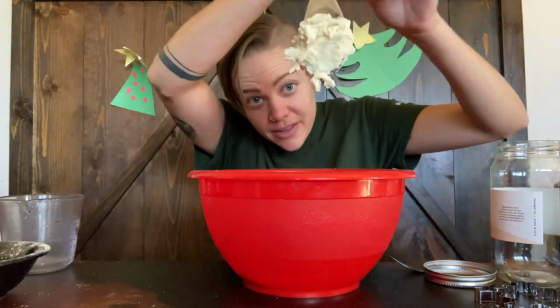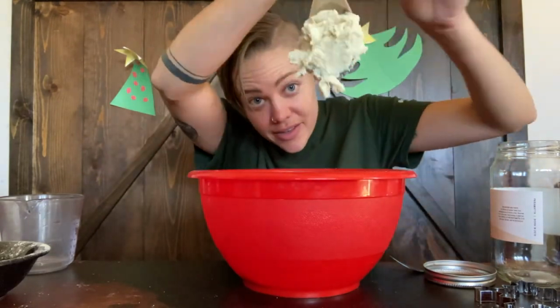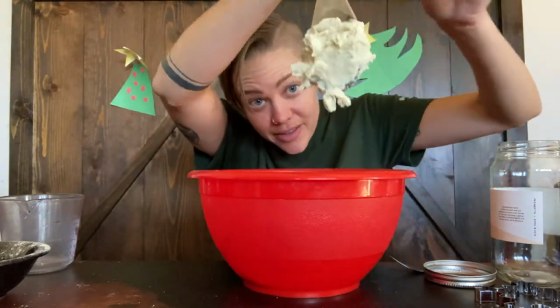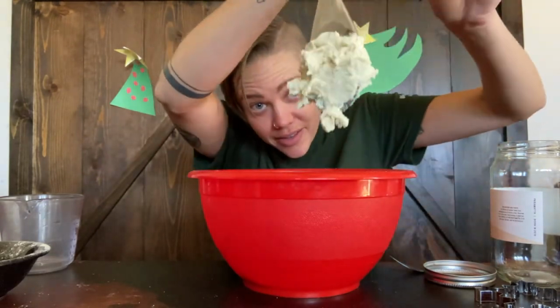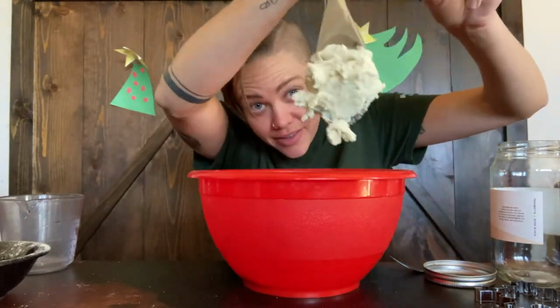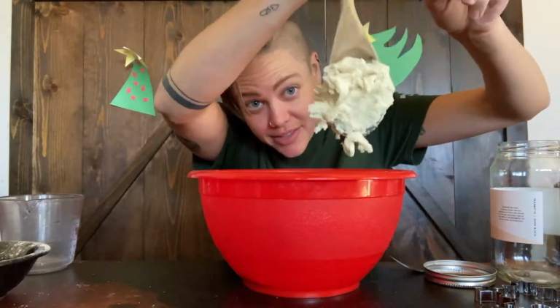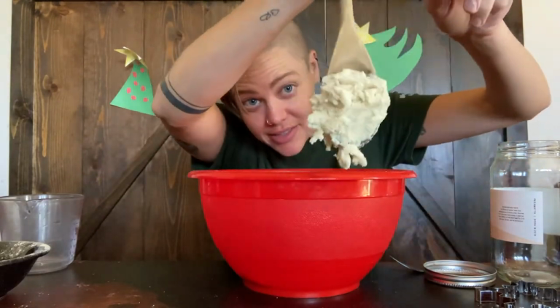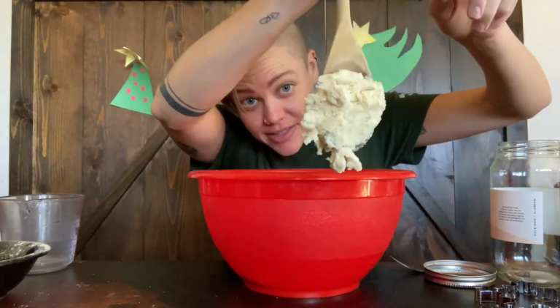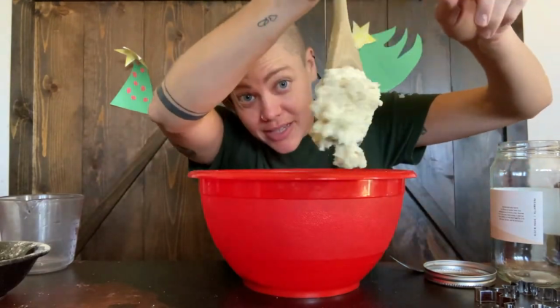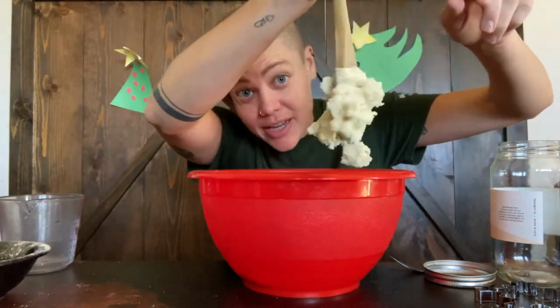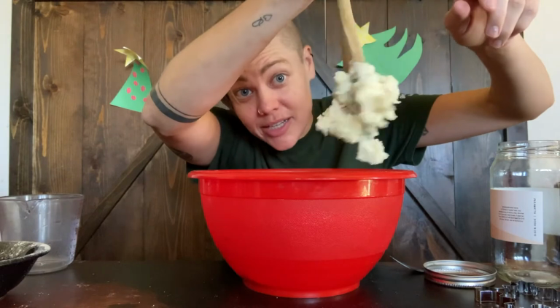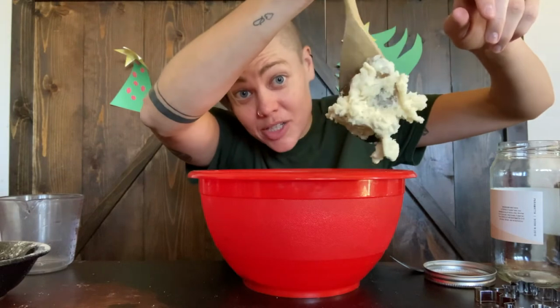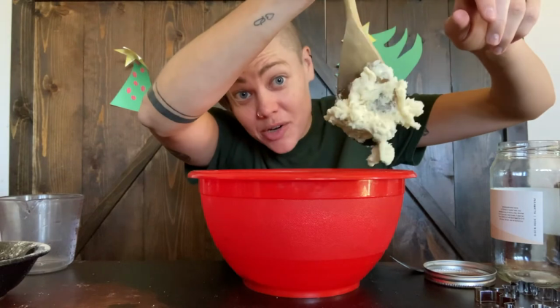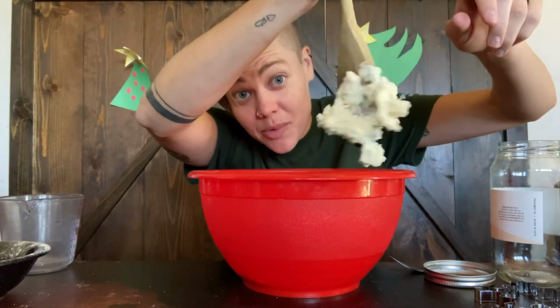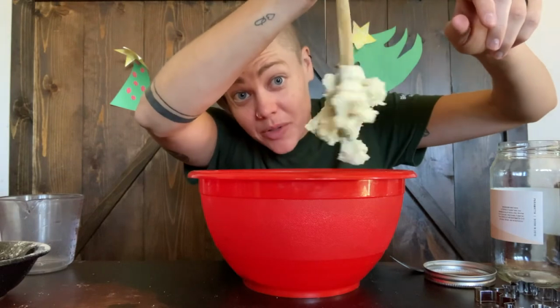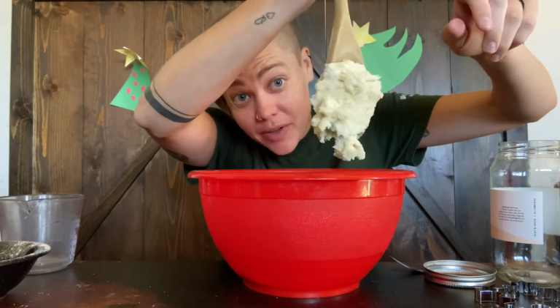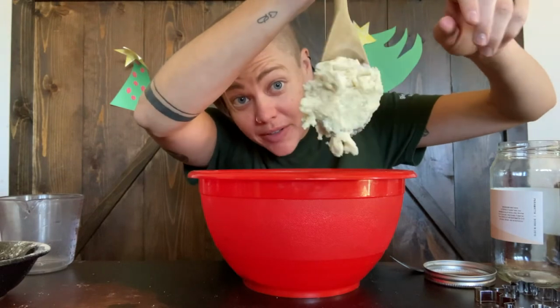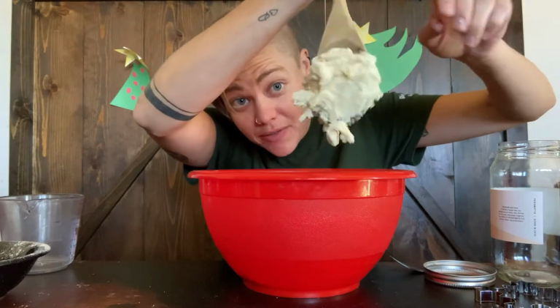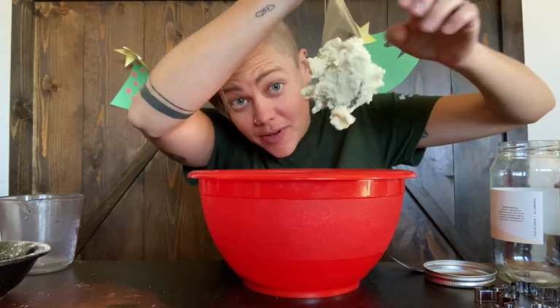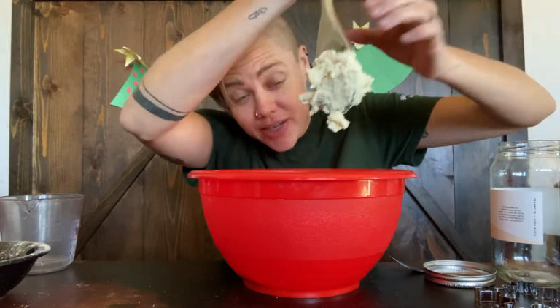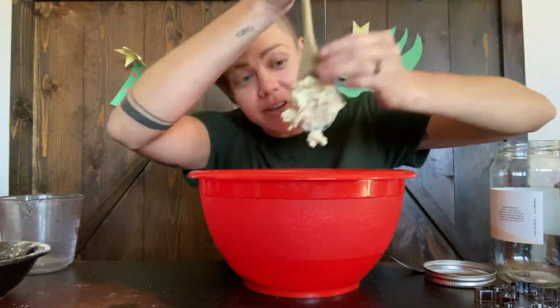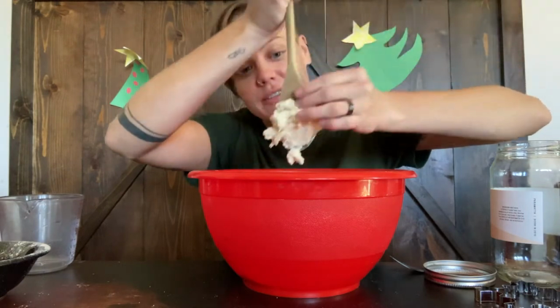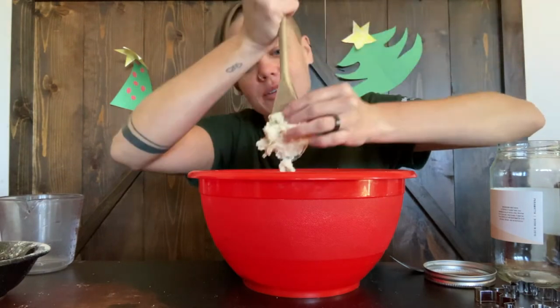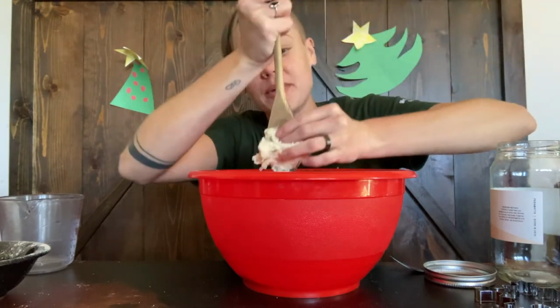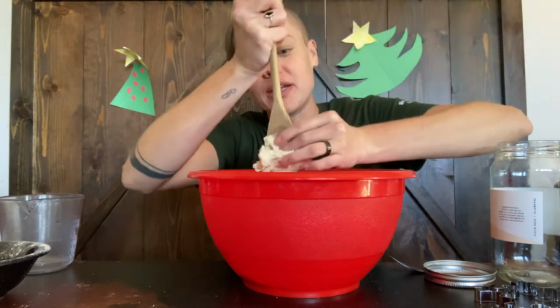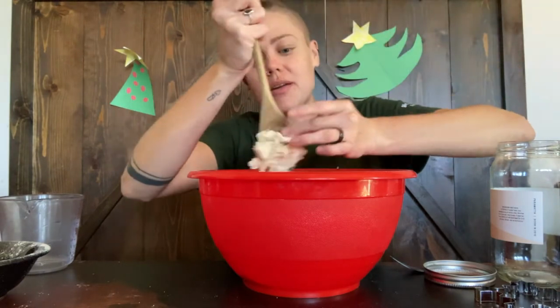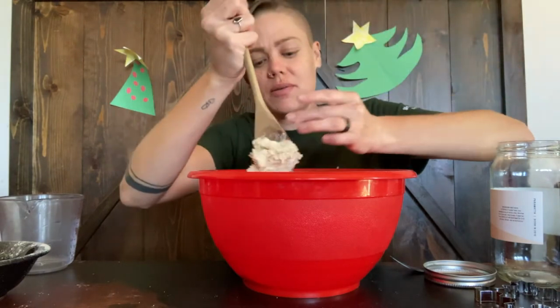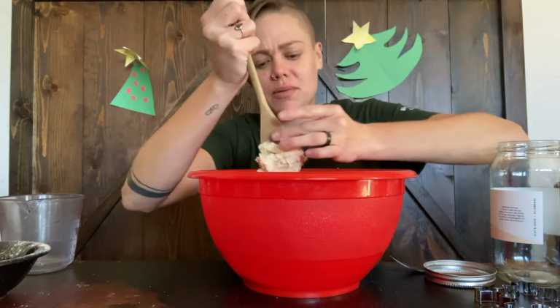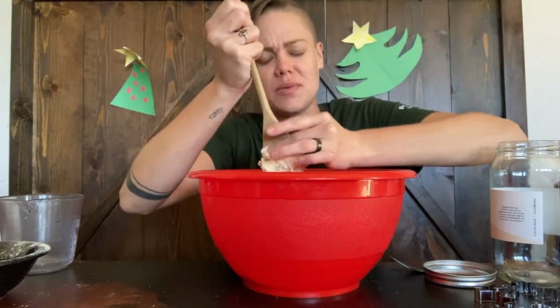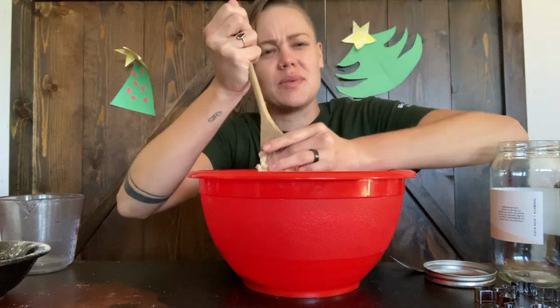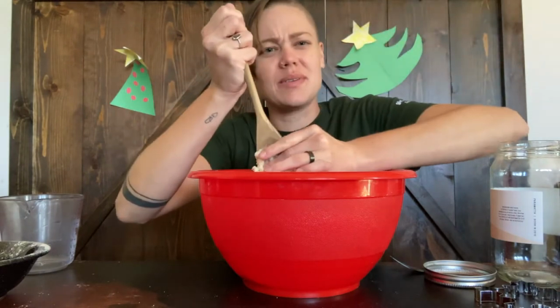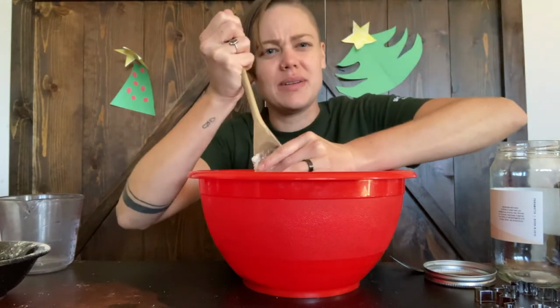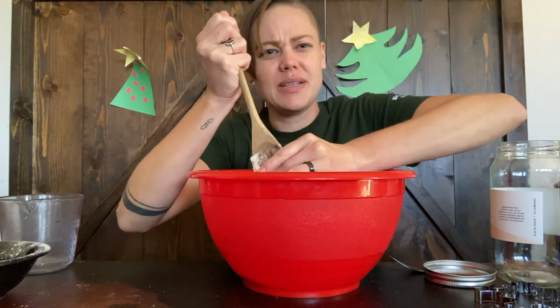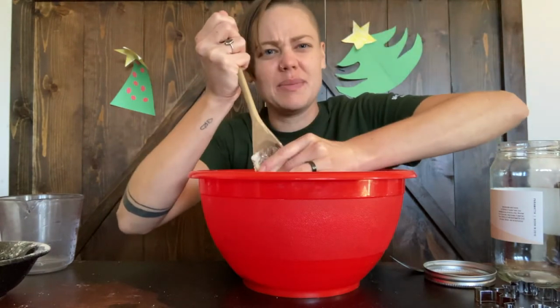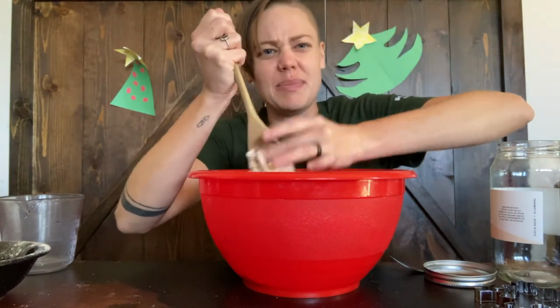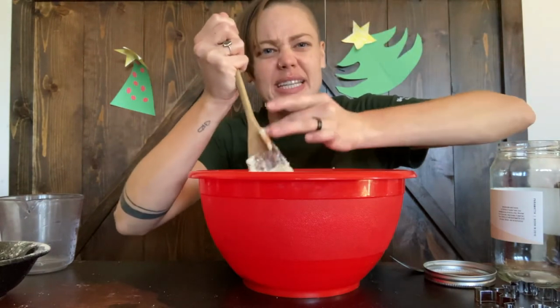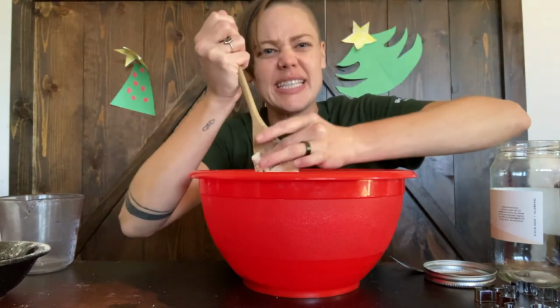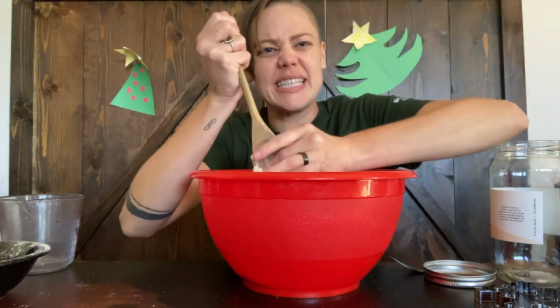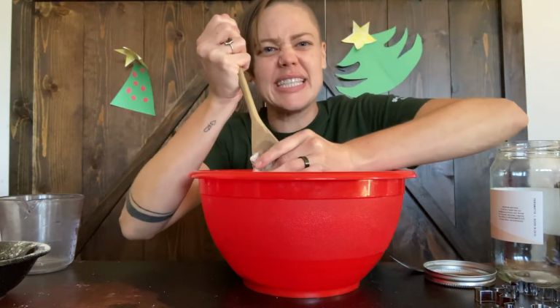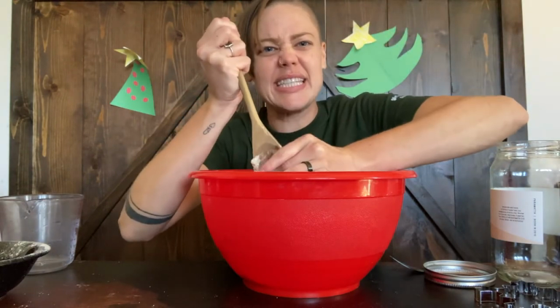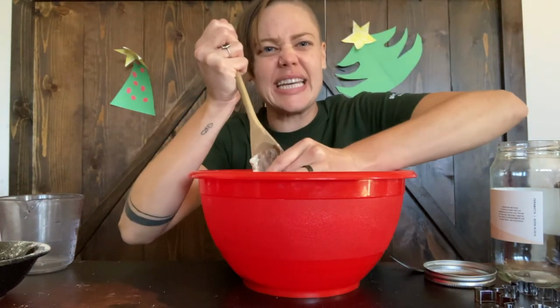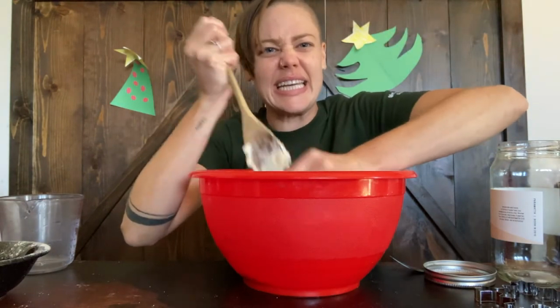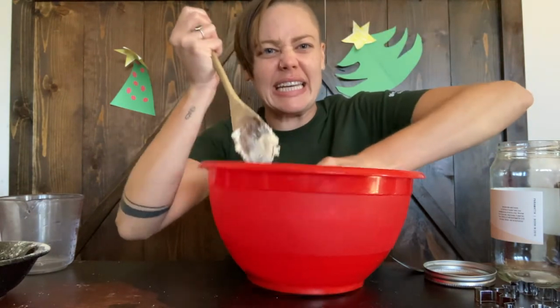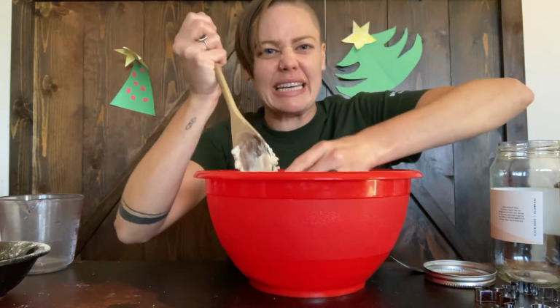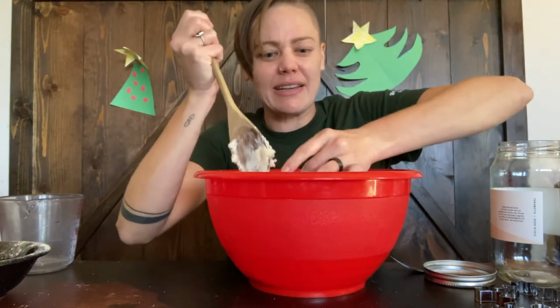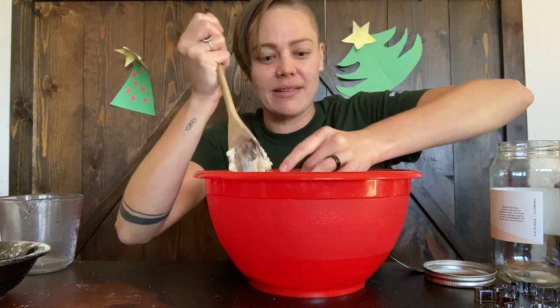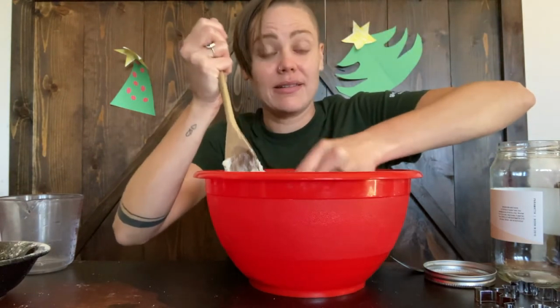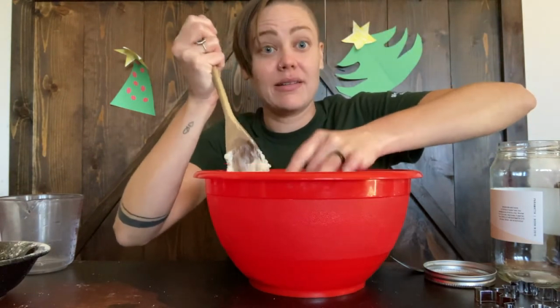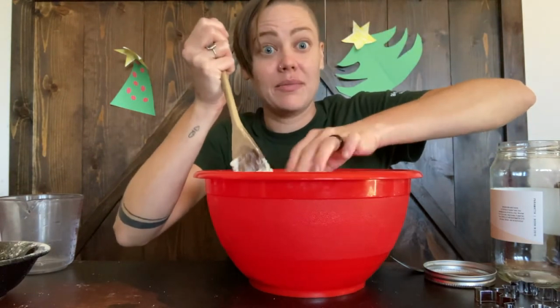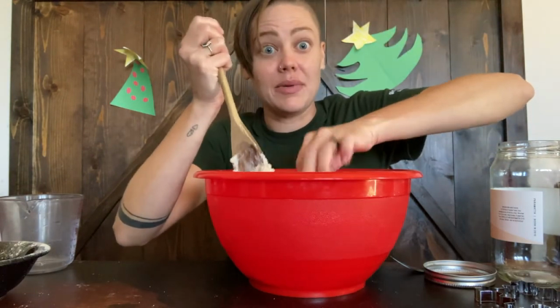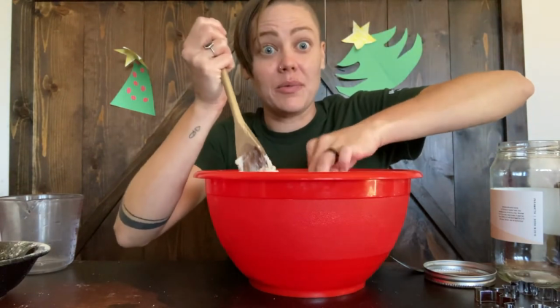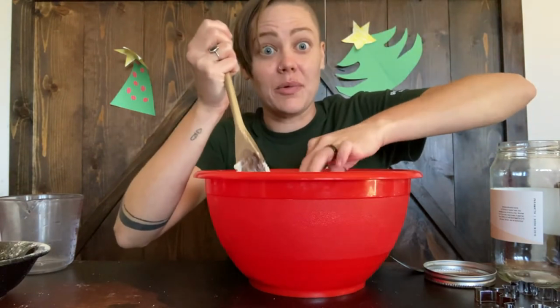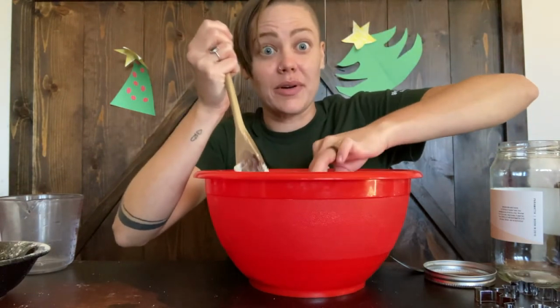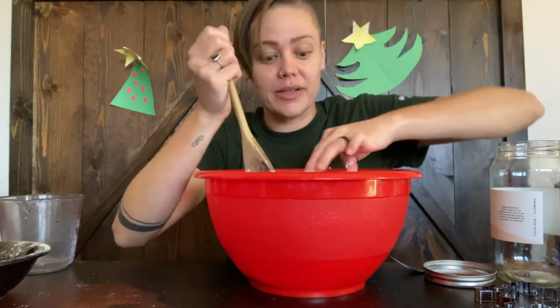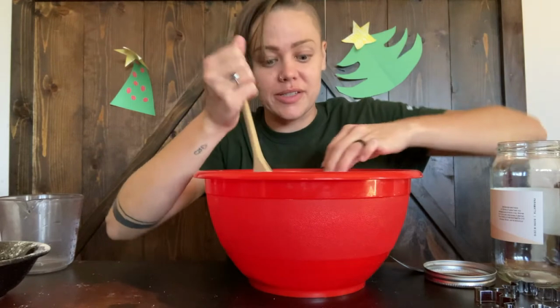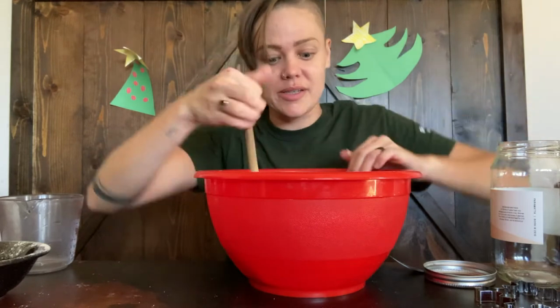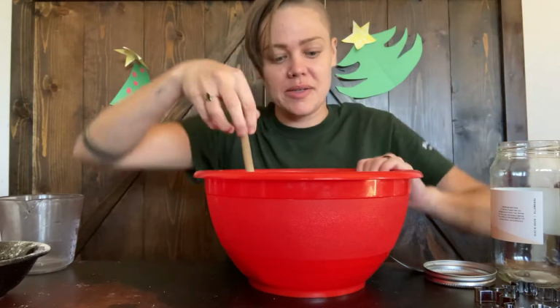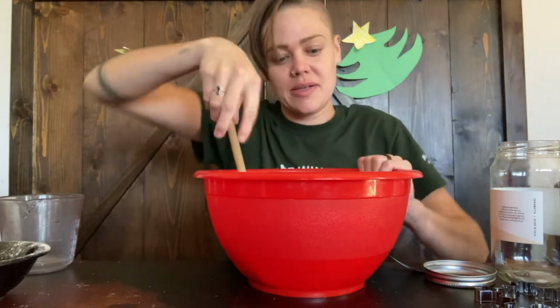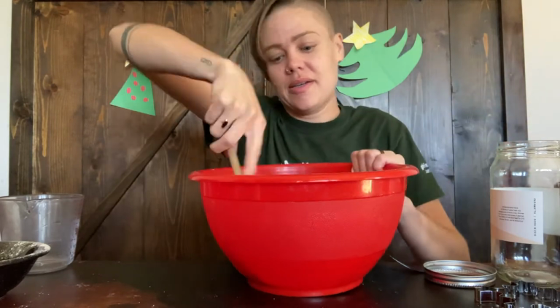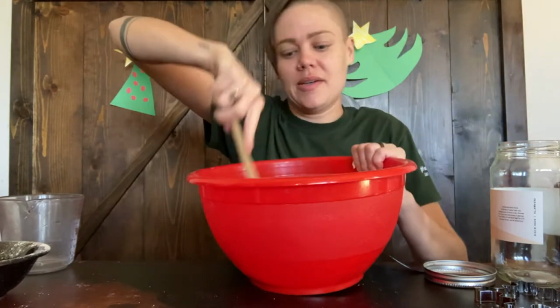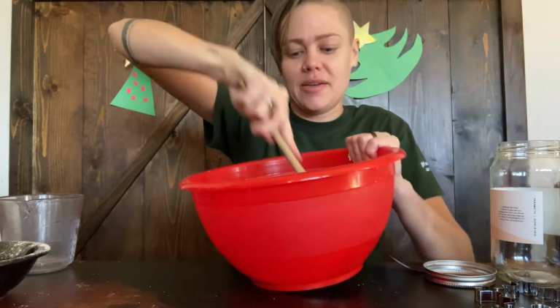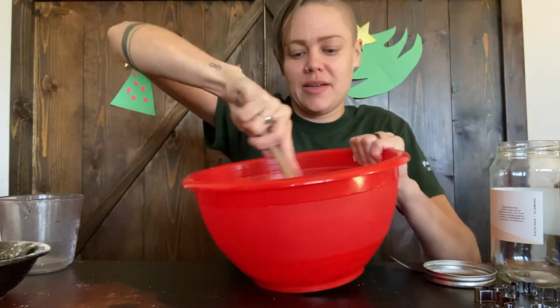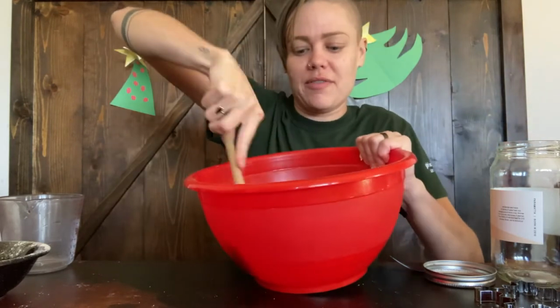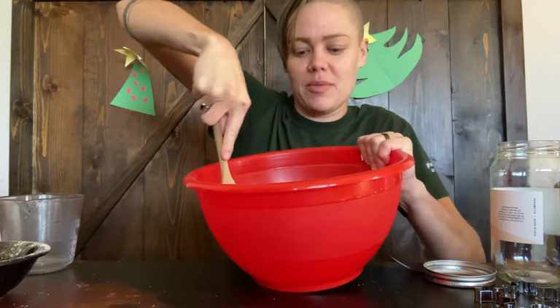This is the kind of dough we're looking for, everybody. It's sticky — be warned!